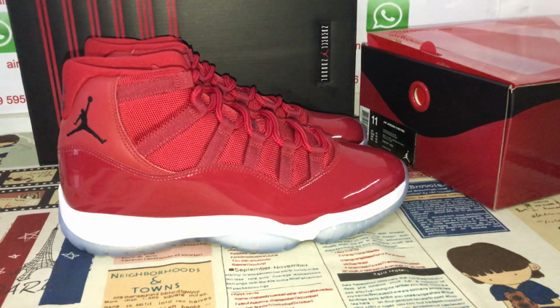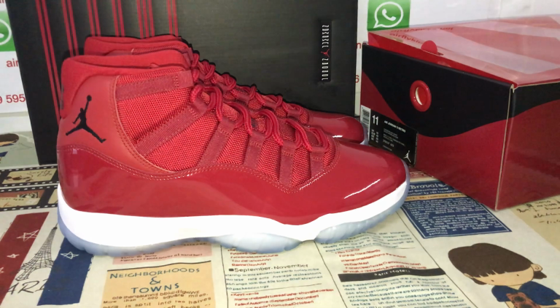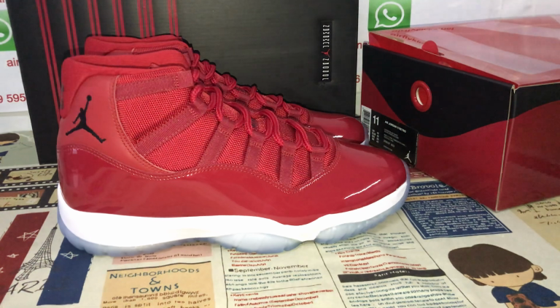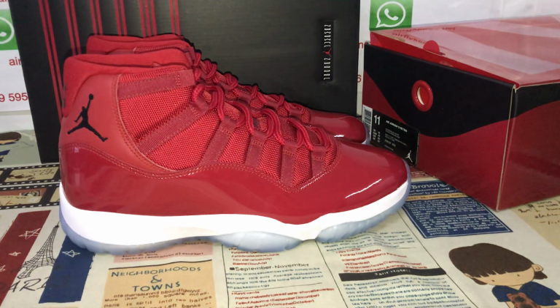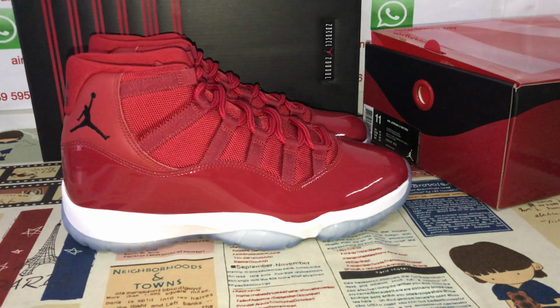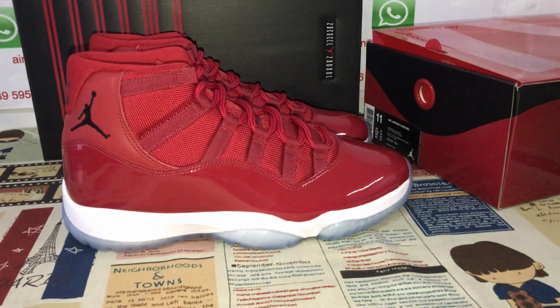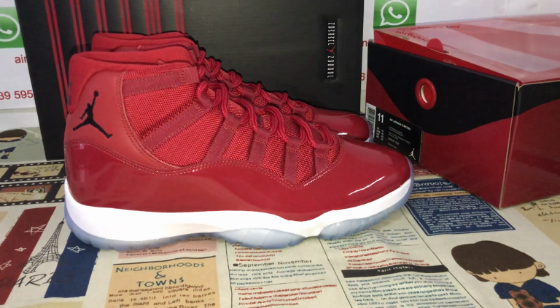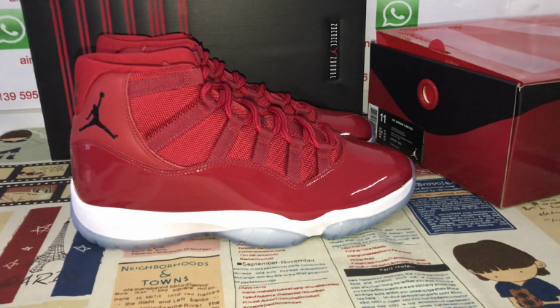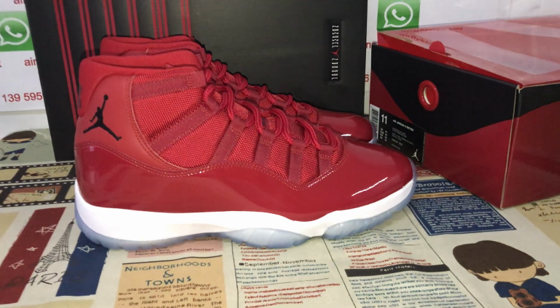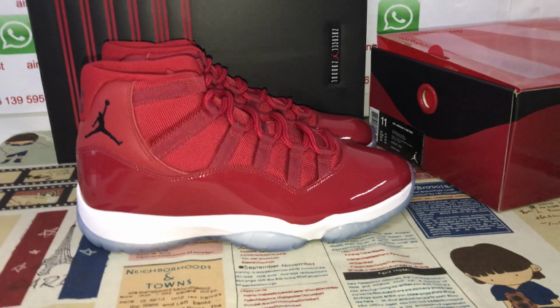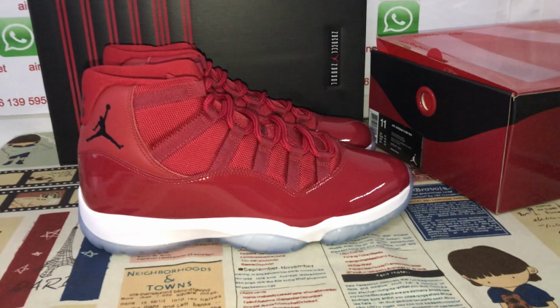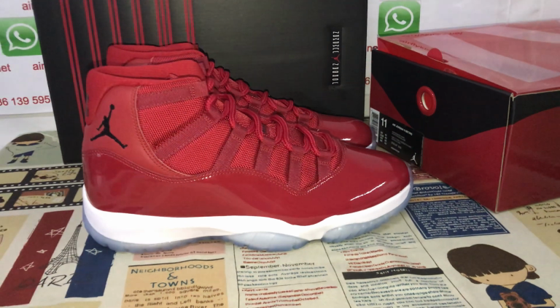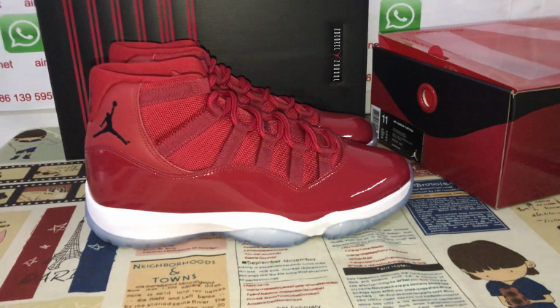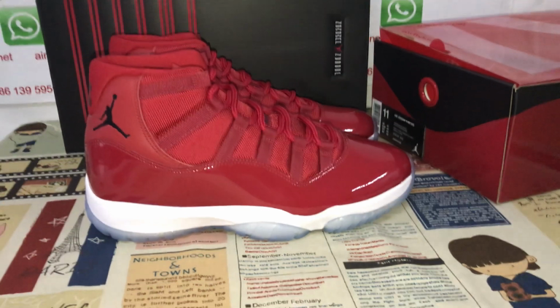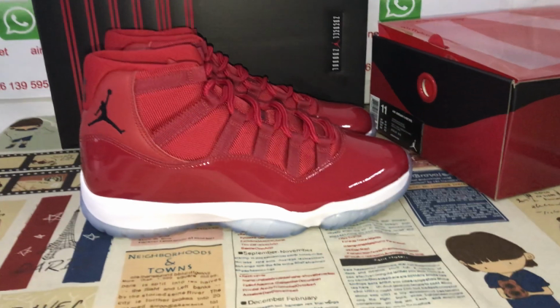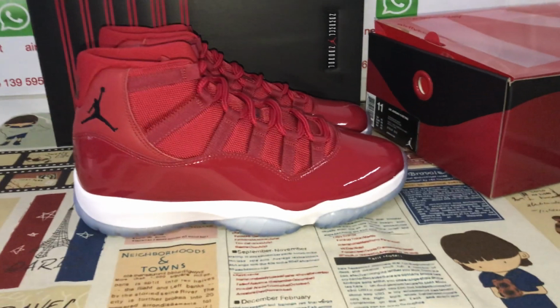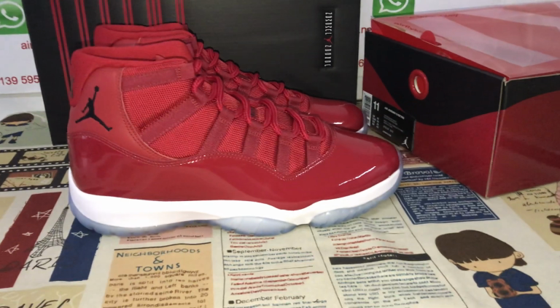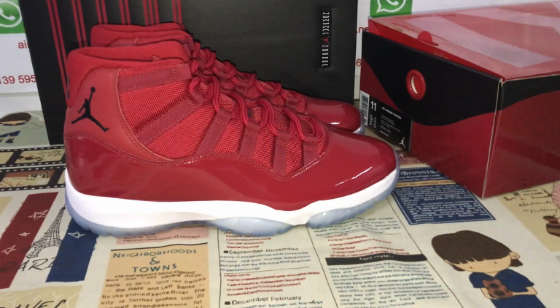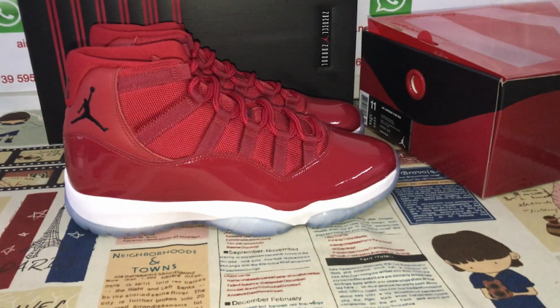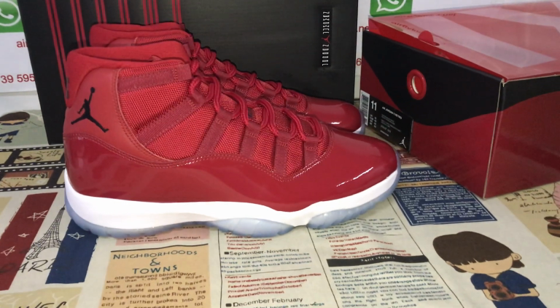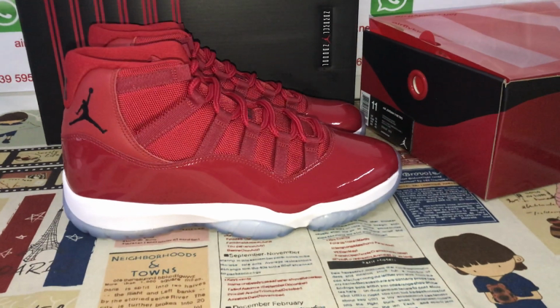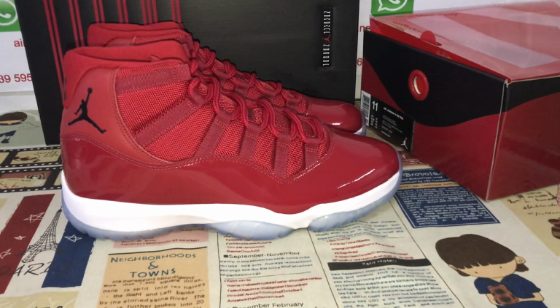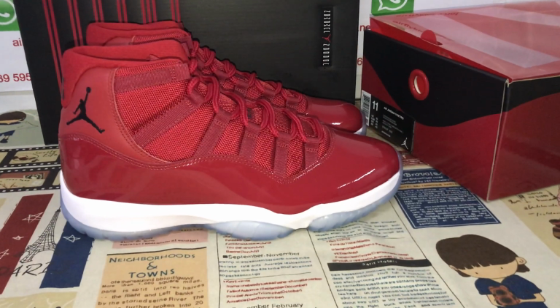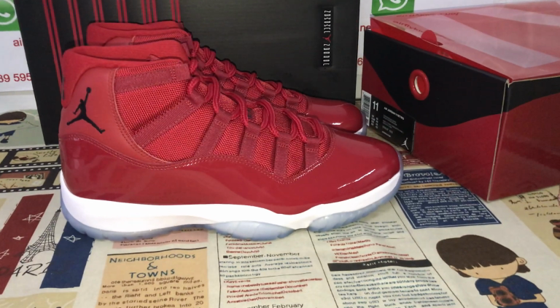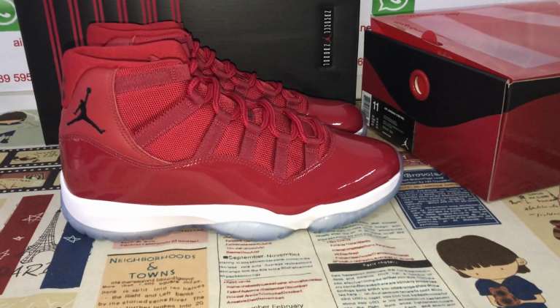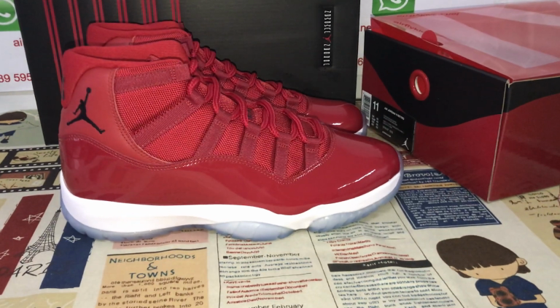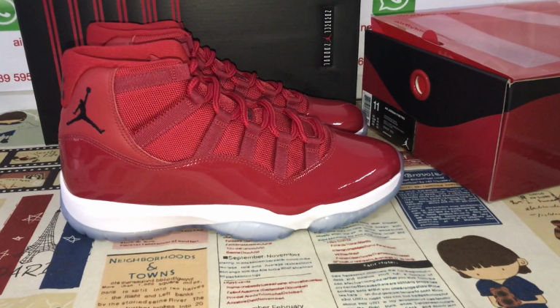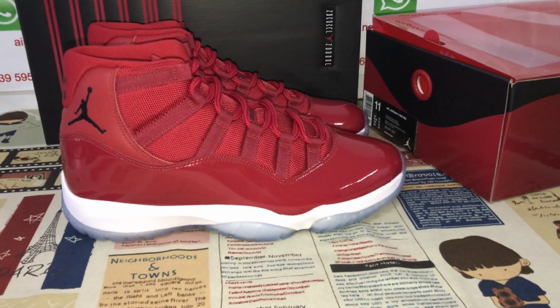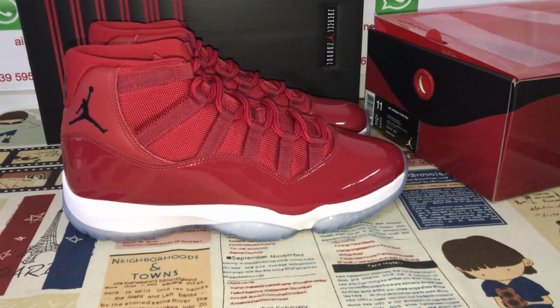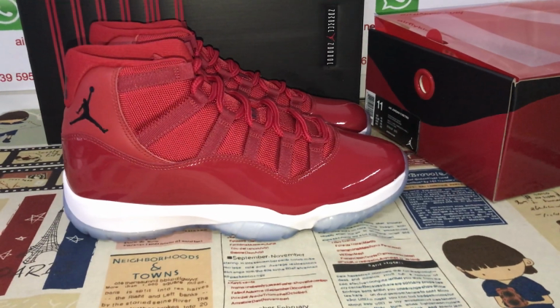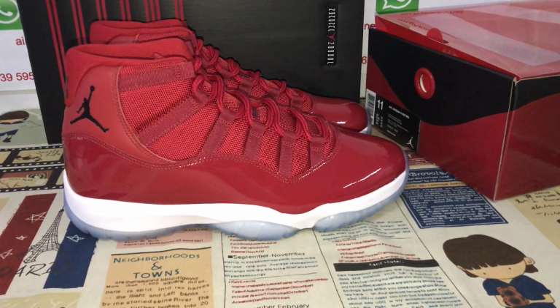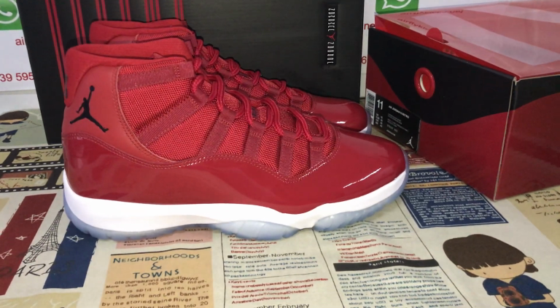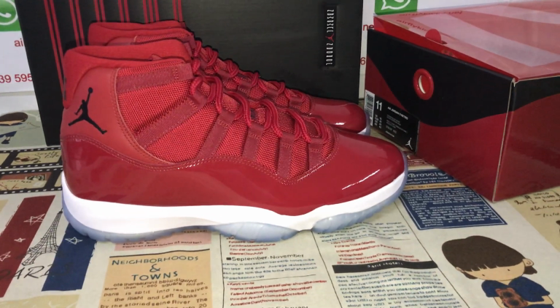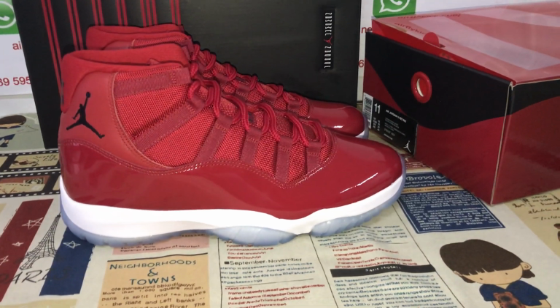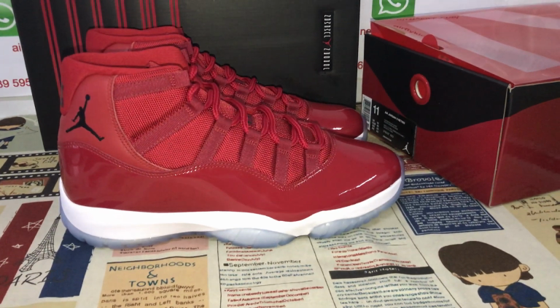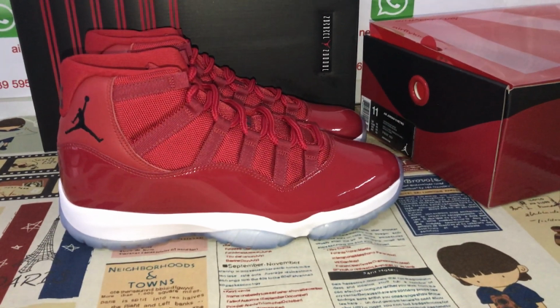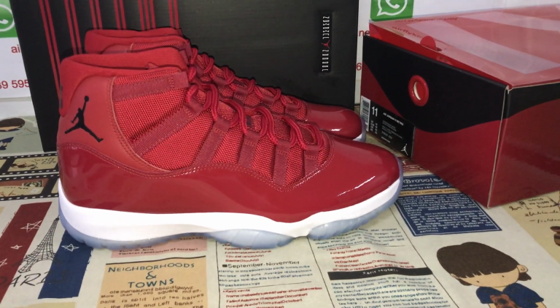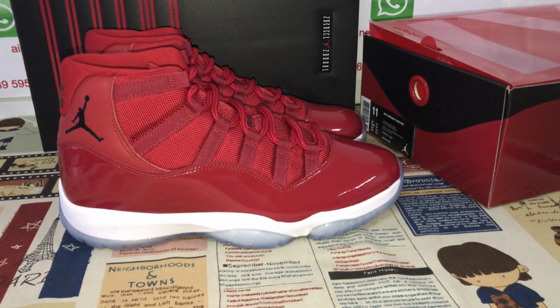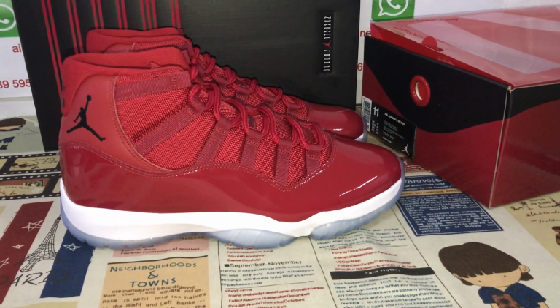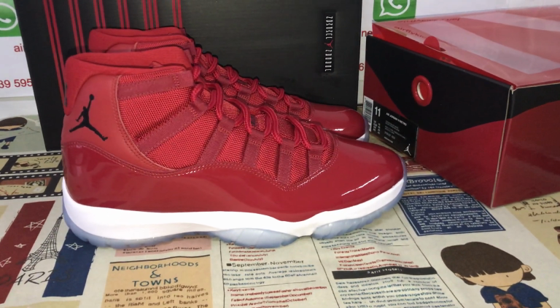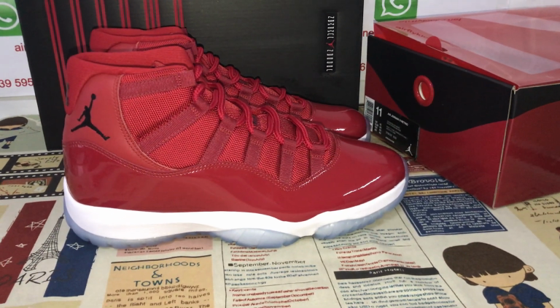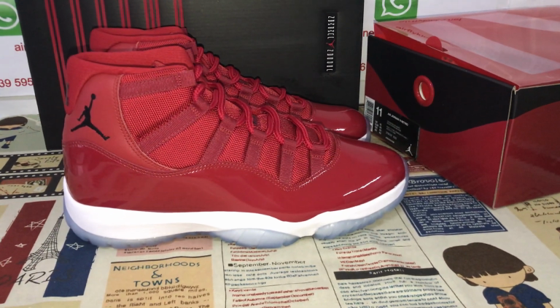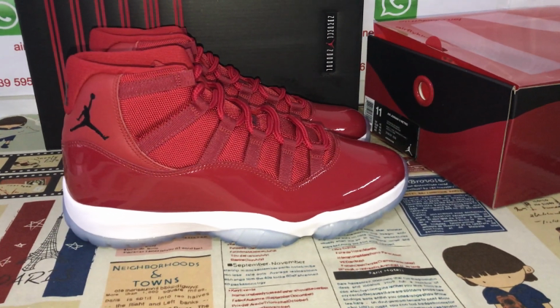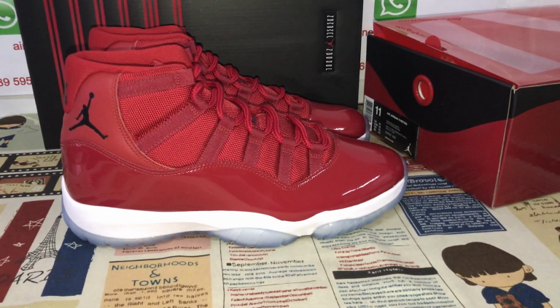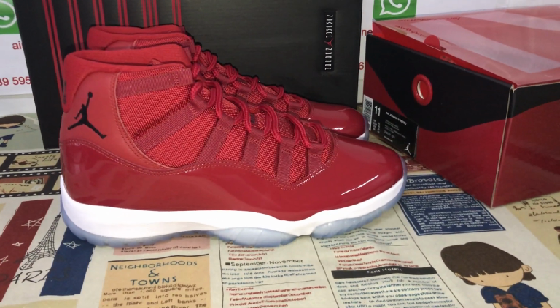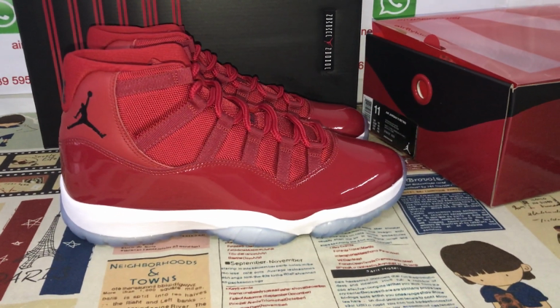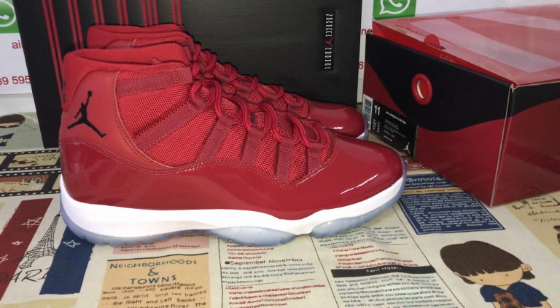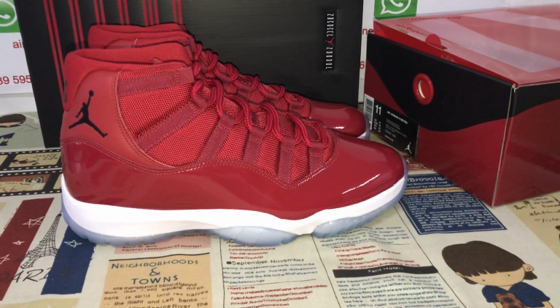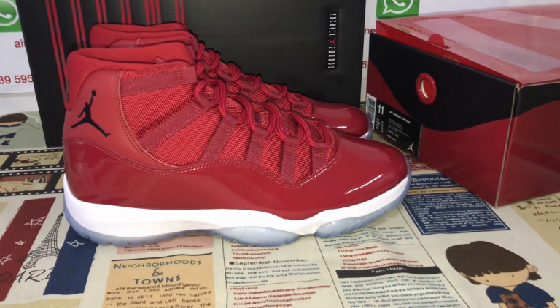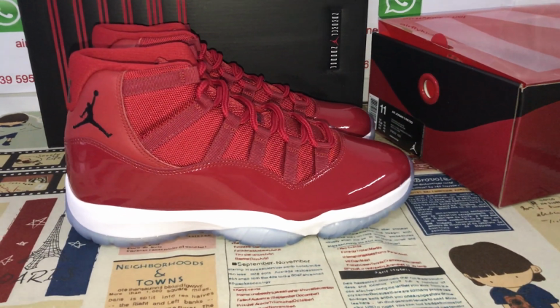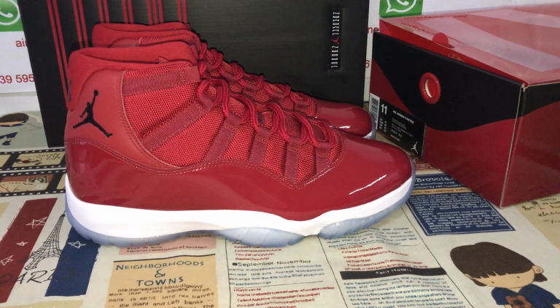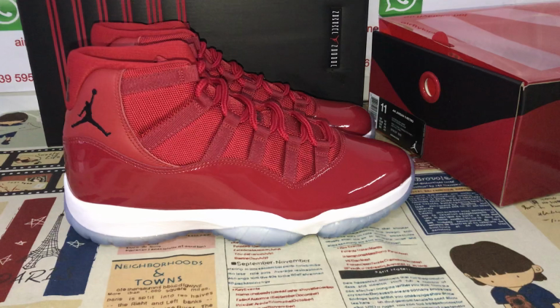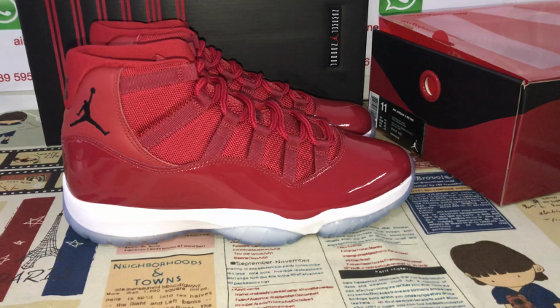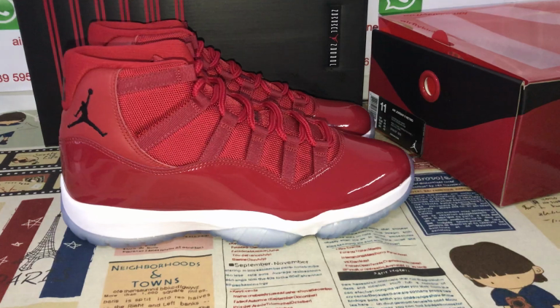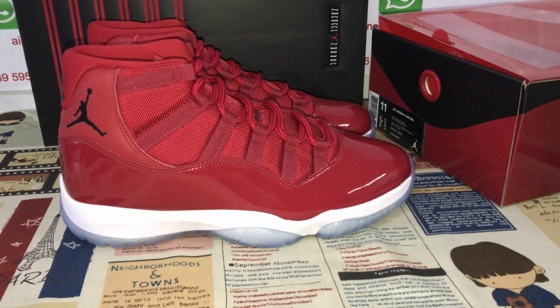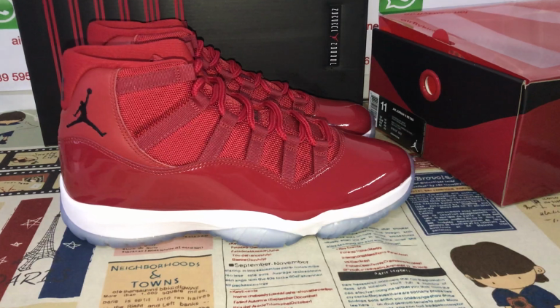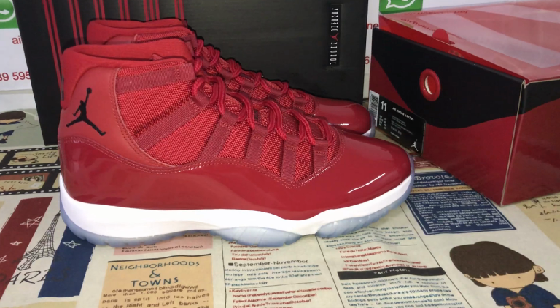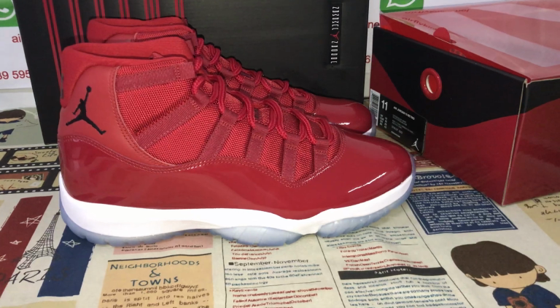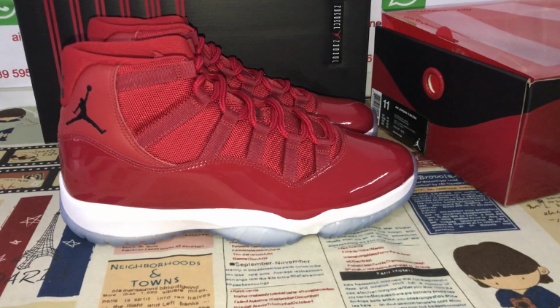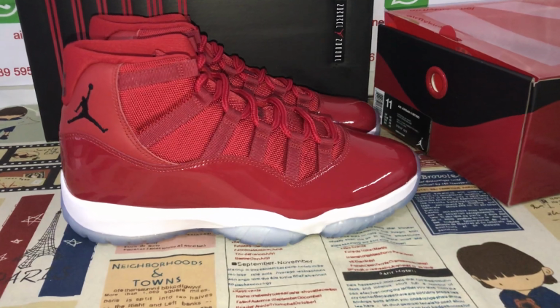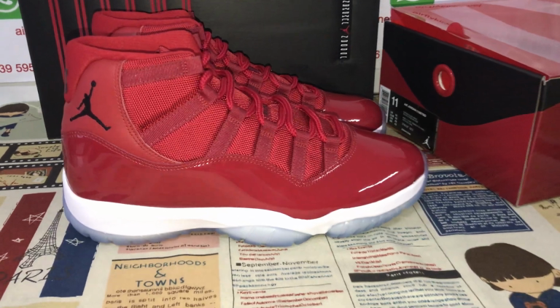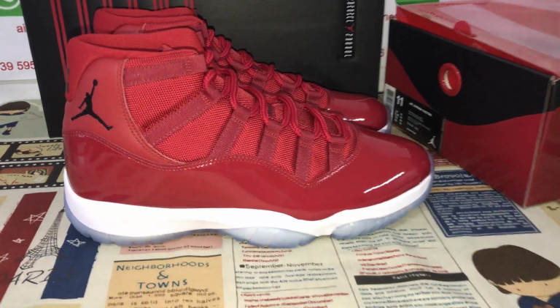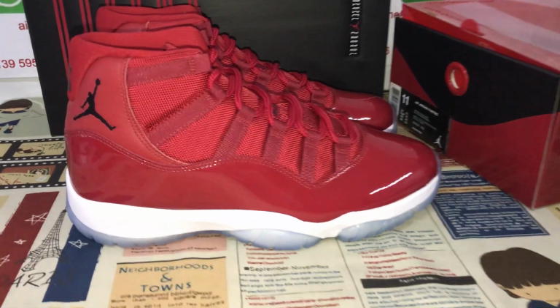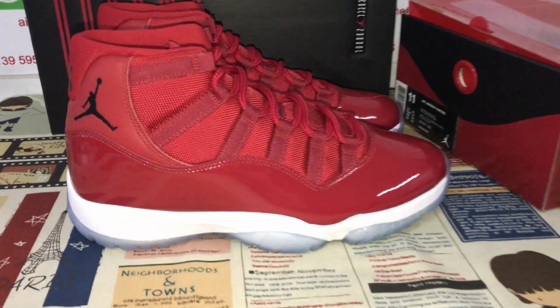Hello friends, here let me show you Calico shoes of Jordan 11, jeans, red.